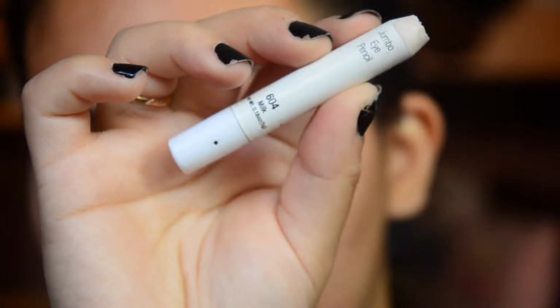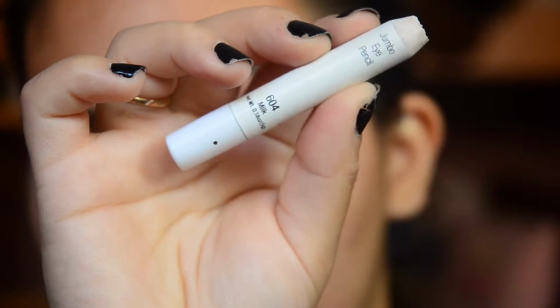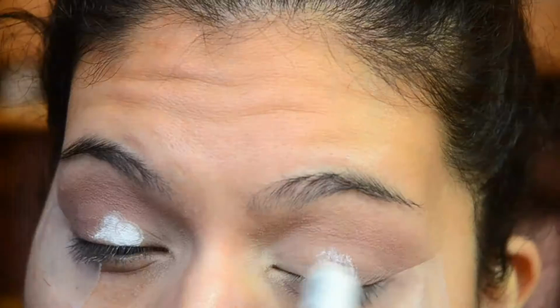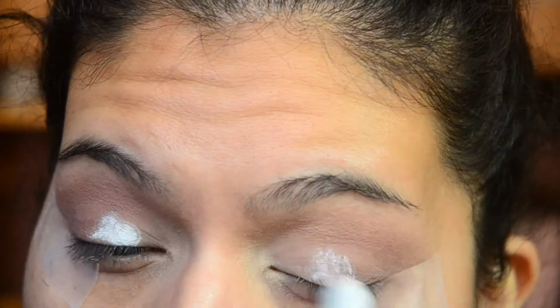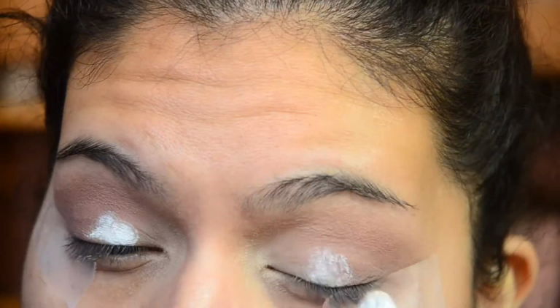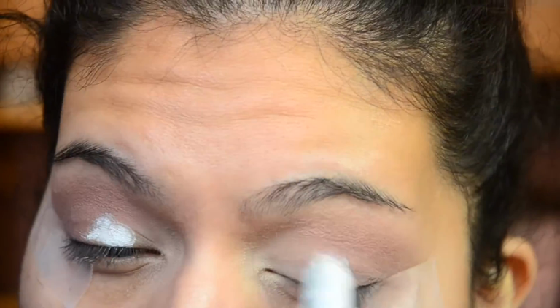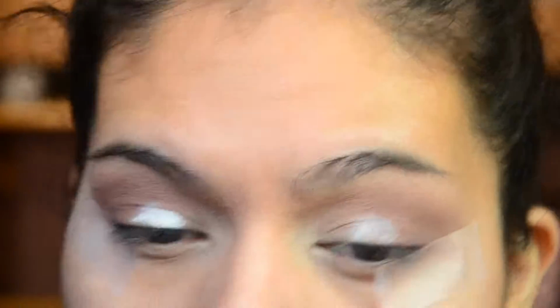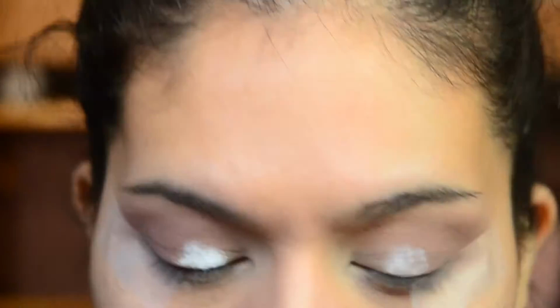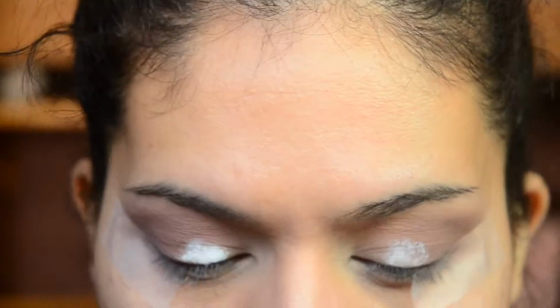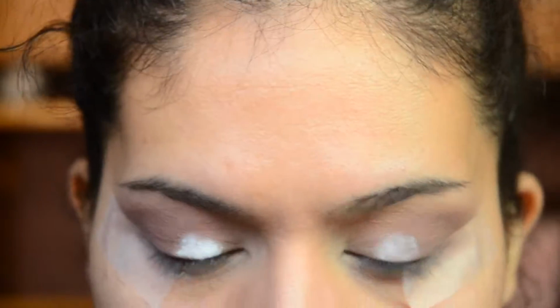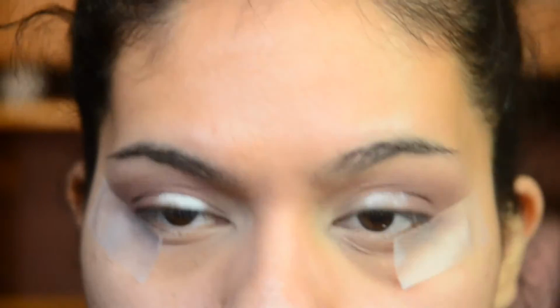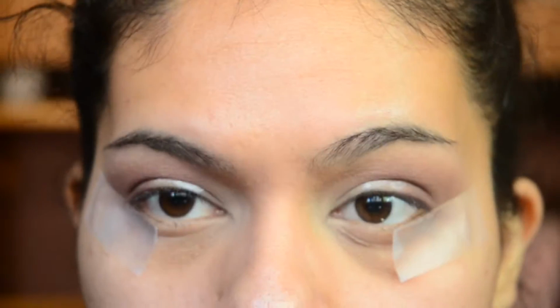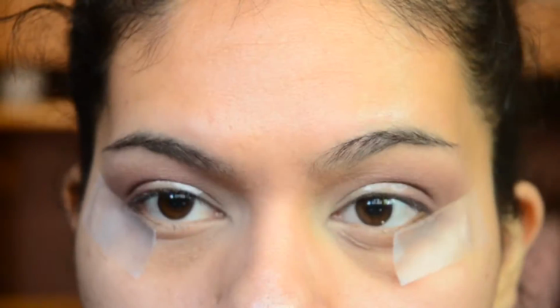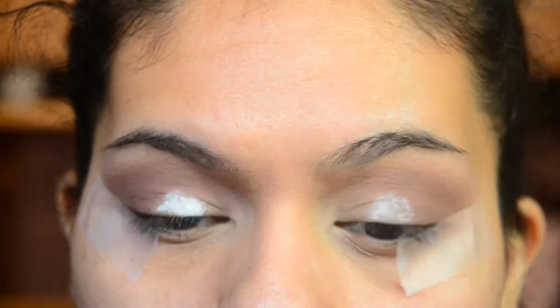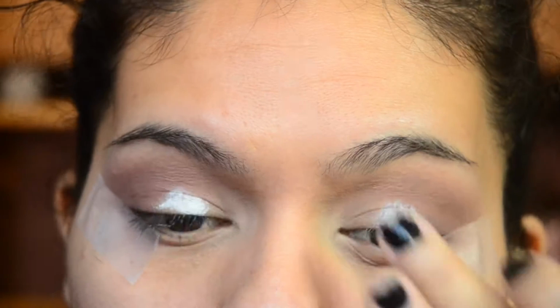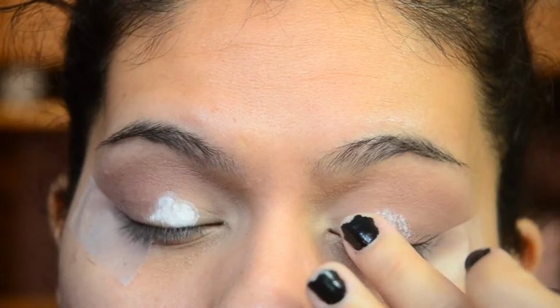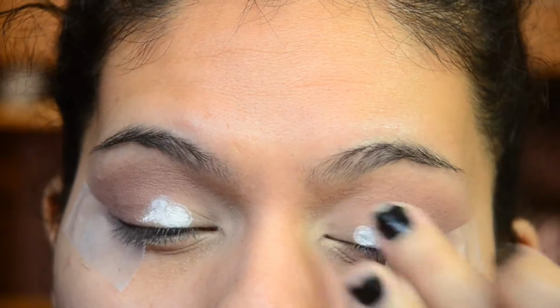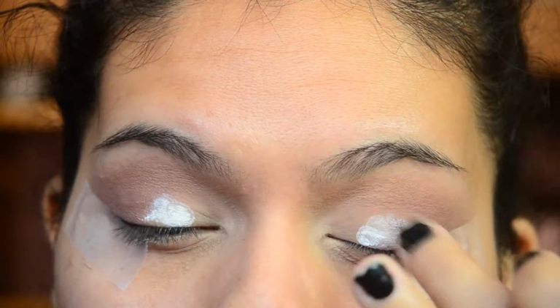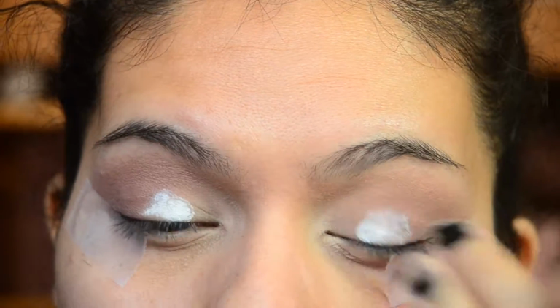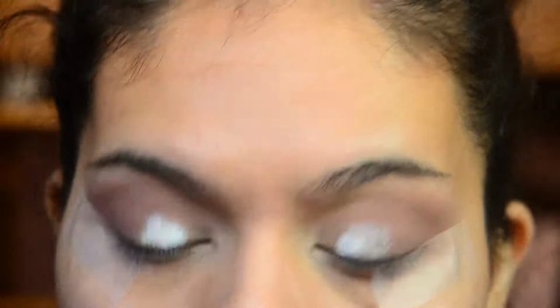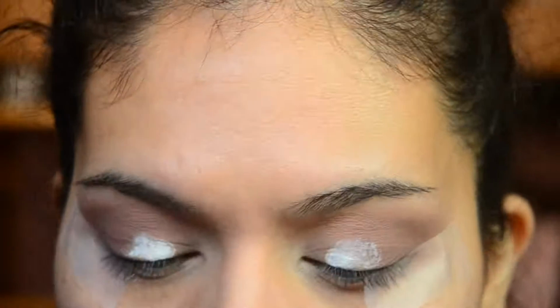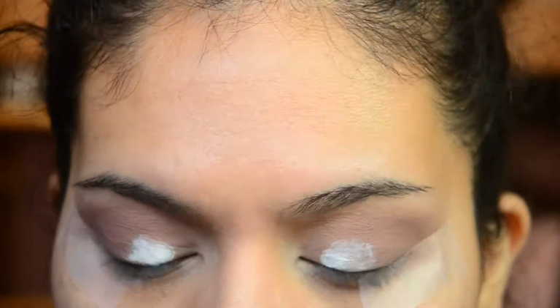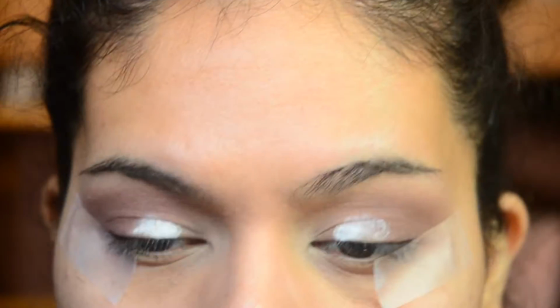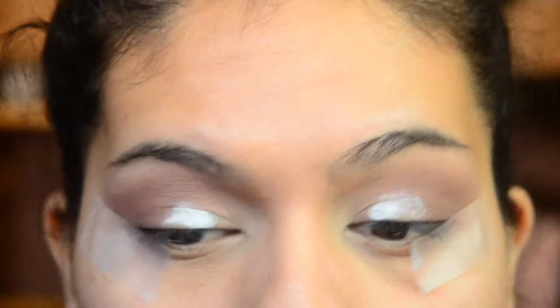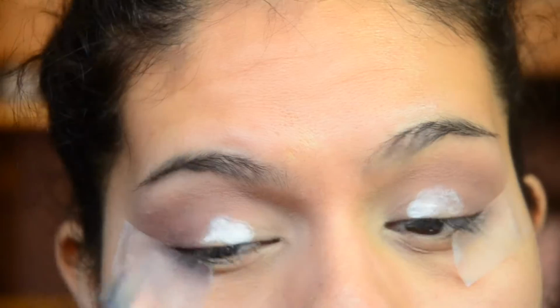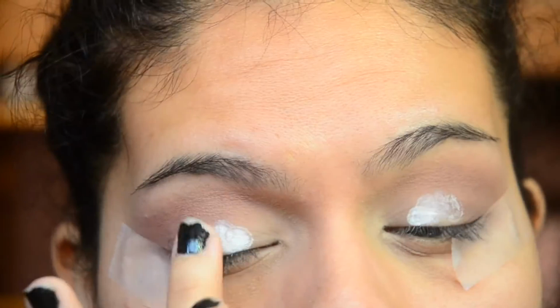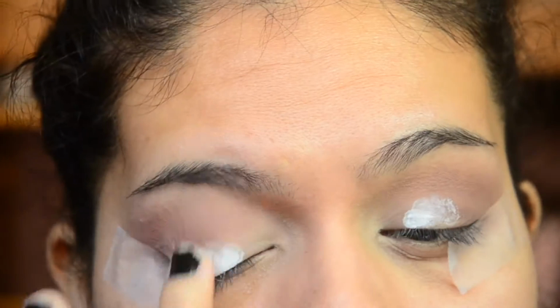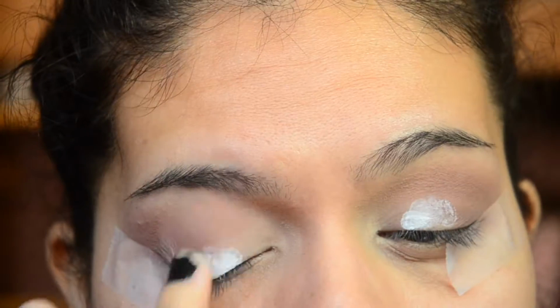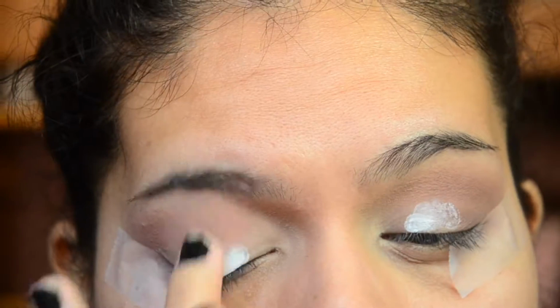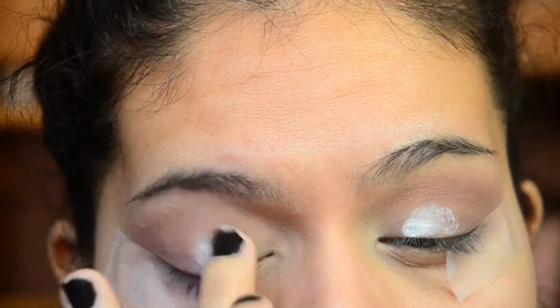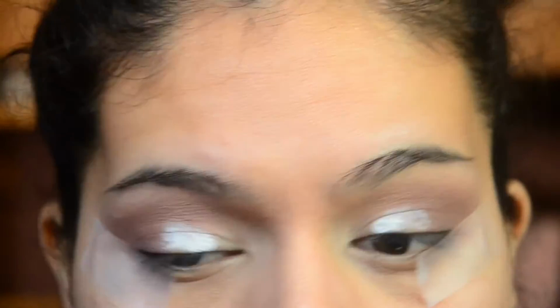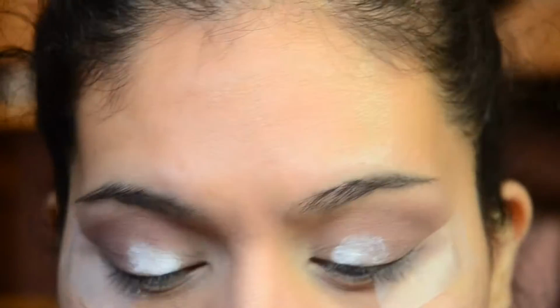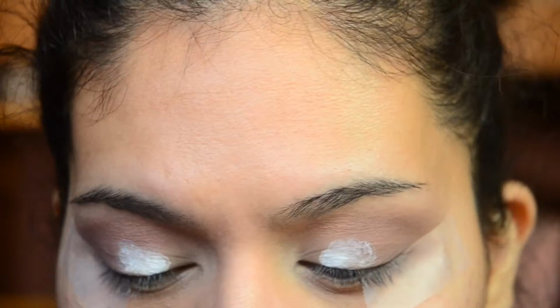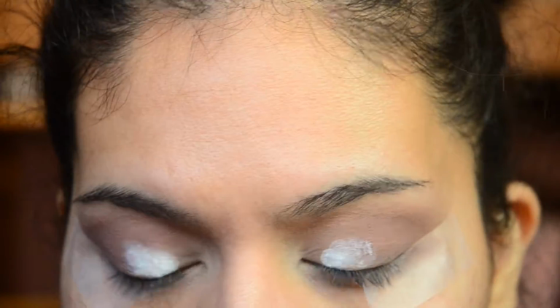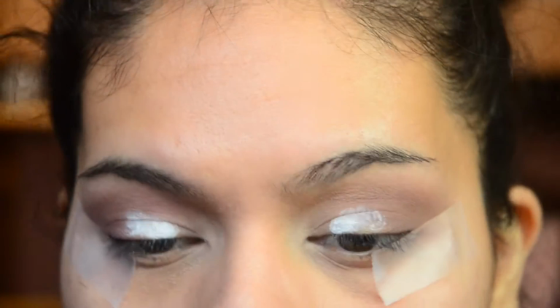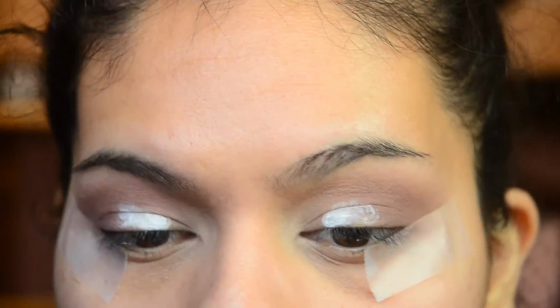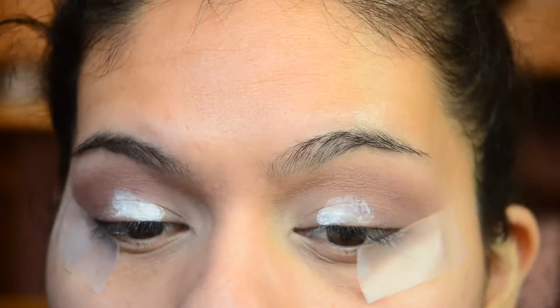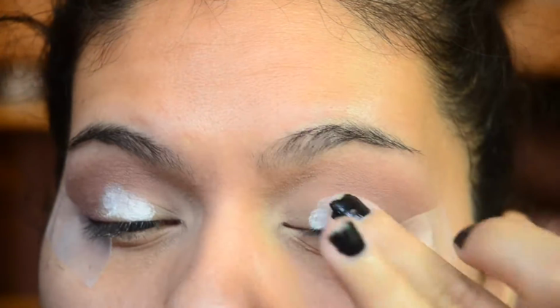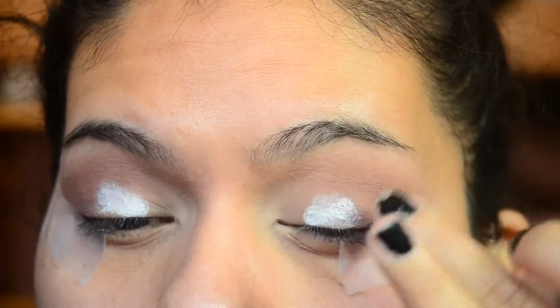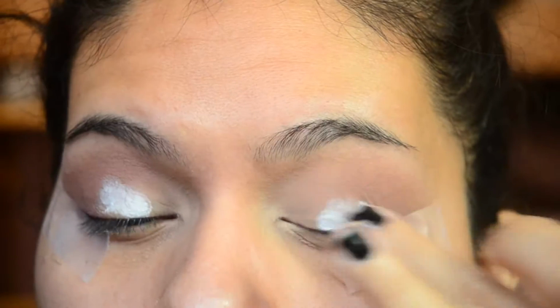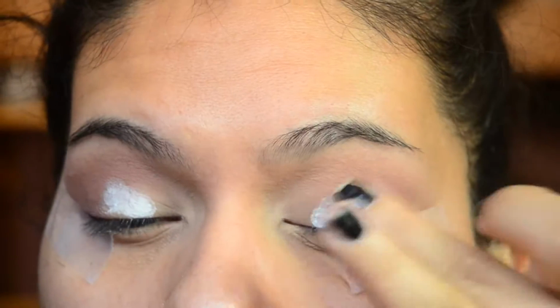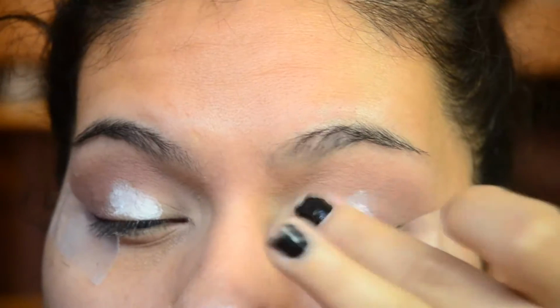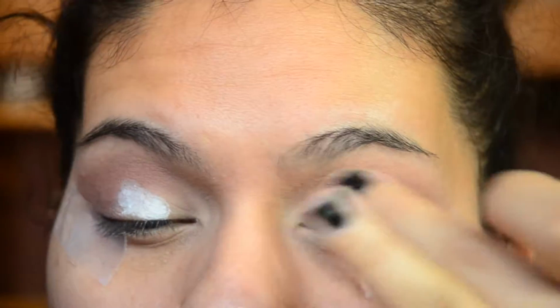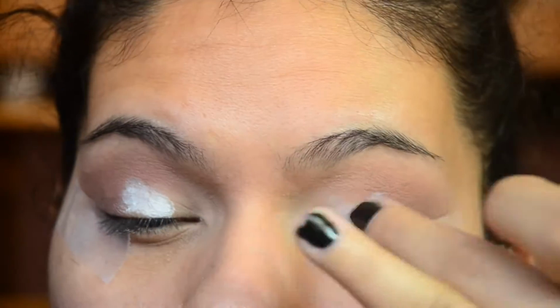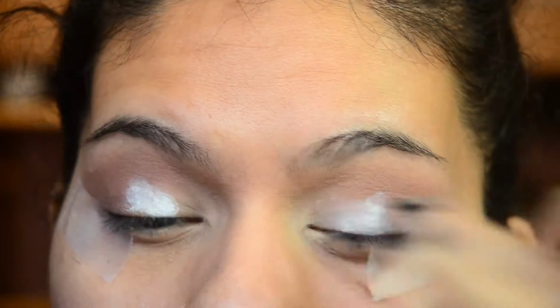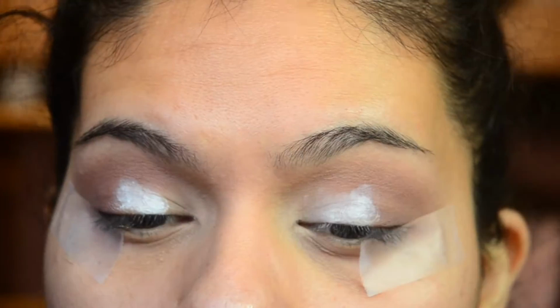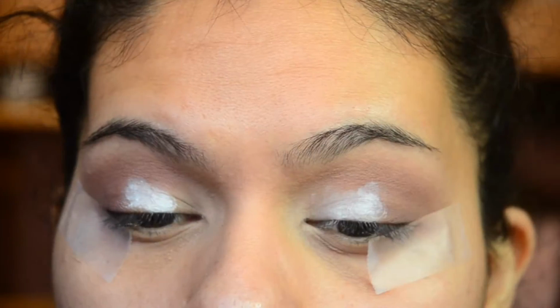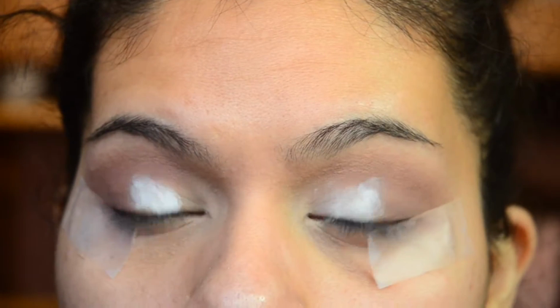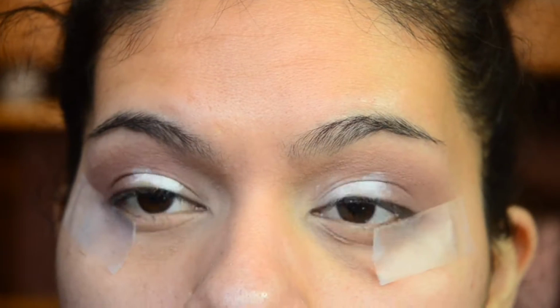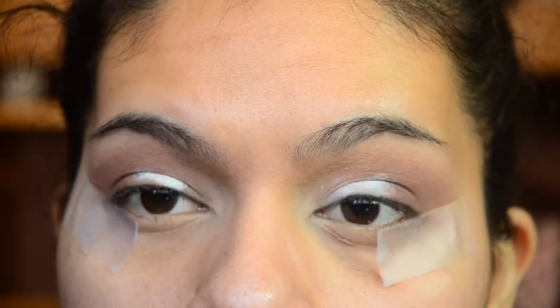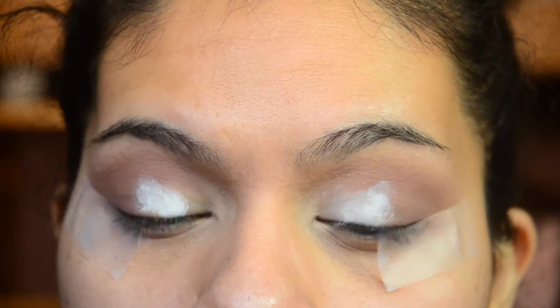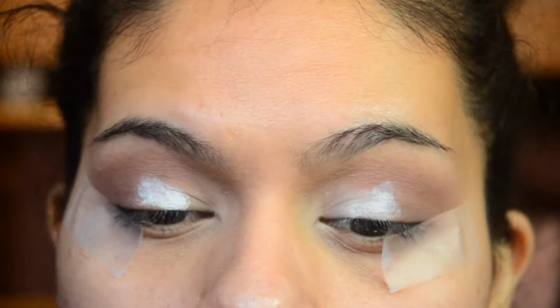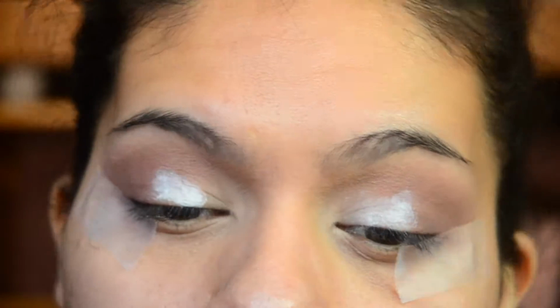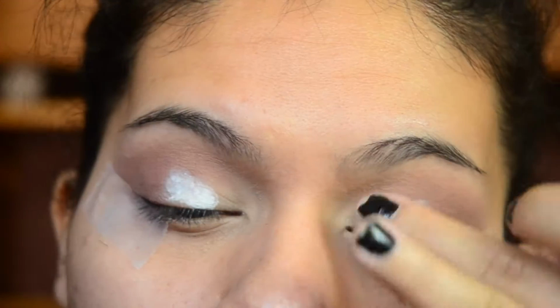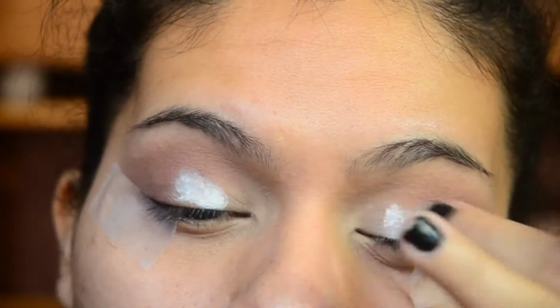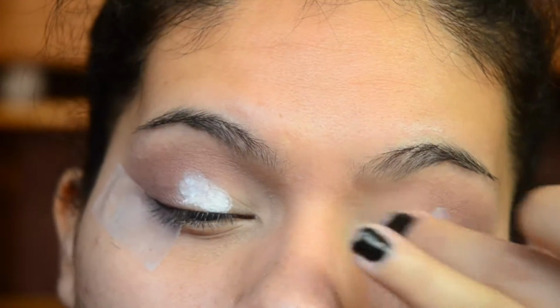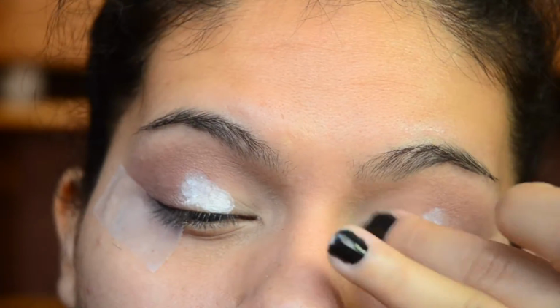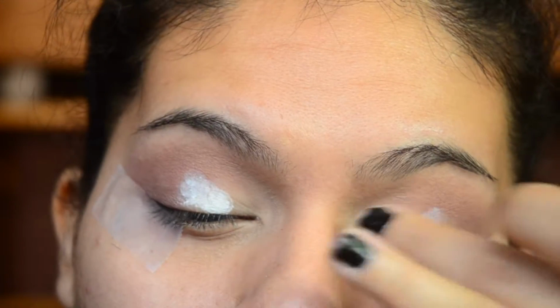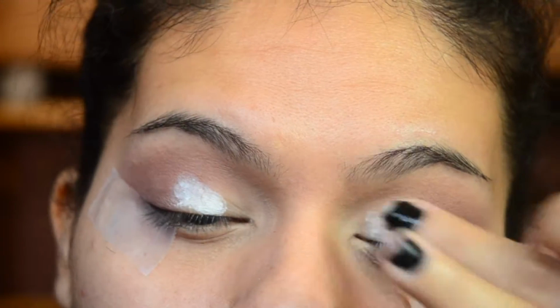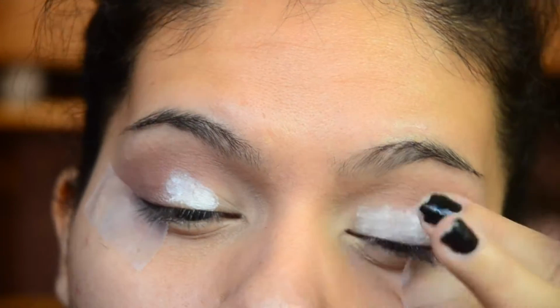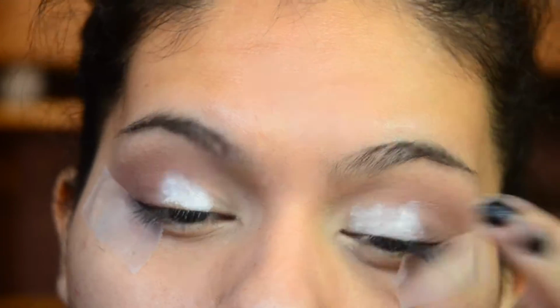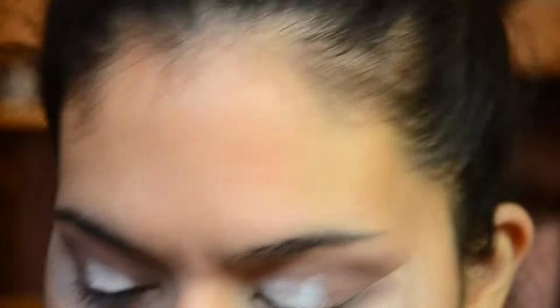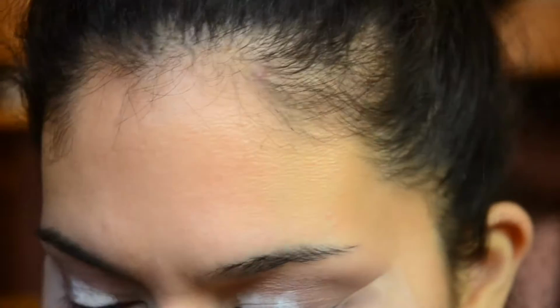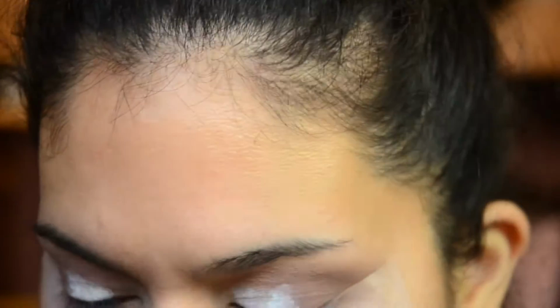I'm taking the NYX Jumbo Eye Pencil in Milk and just applying that on my eyelid as a base for the eyeshadow color.